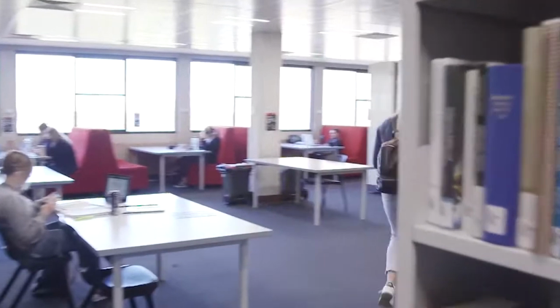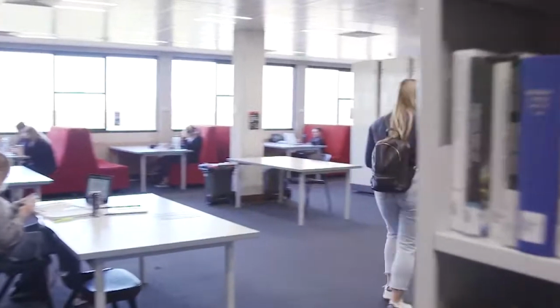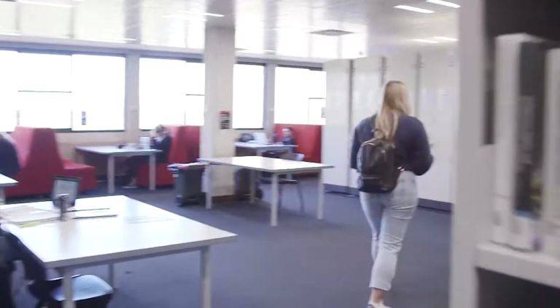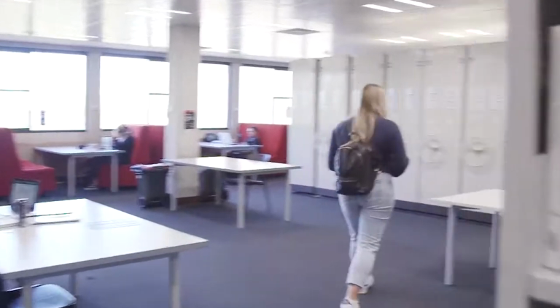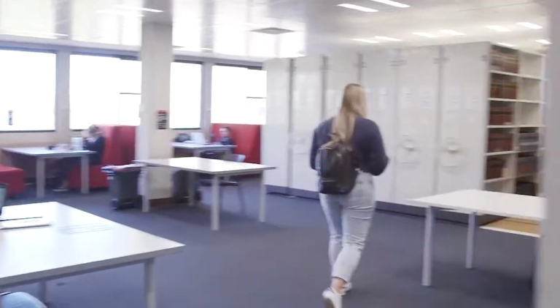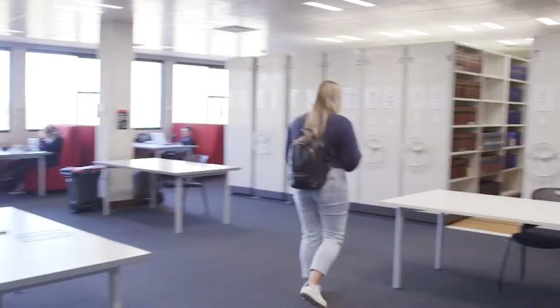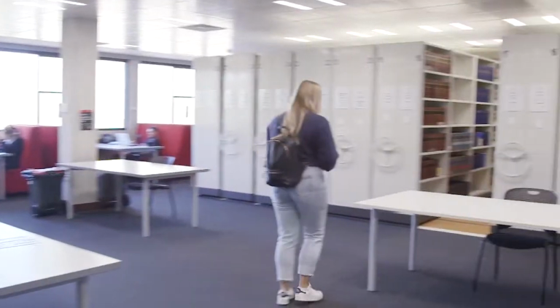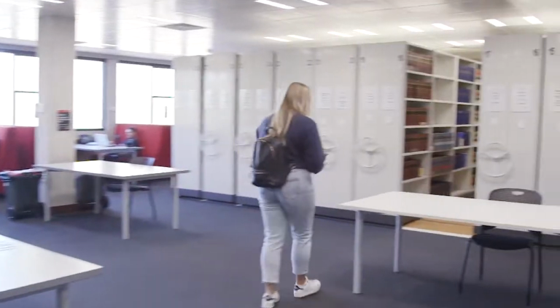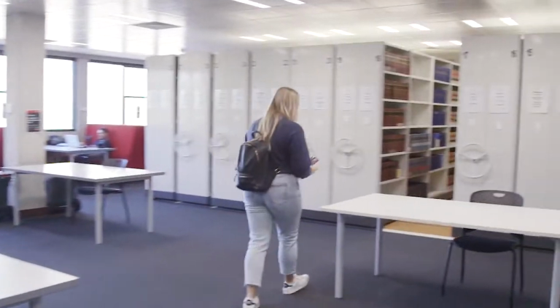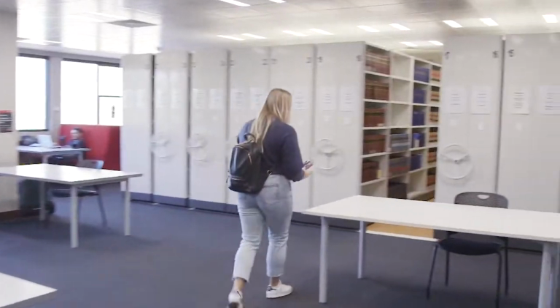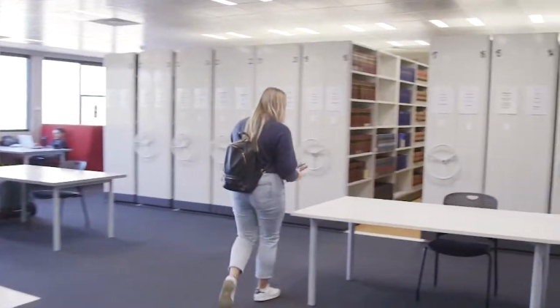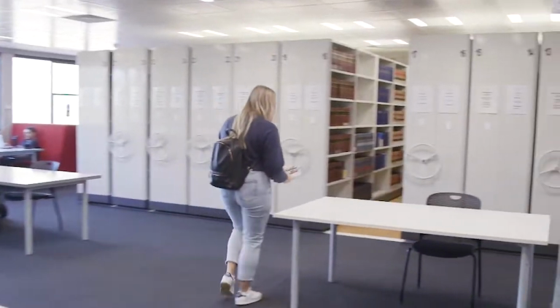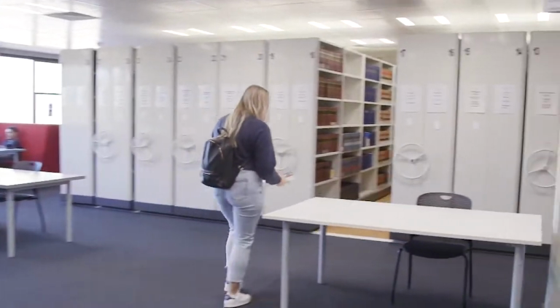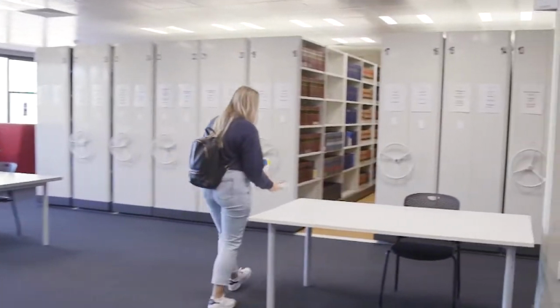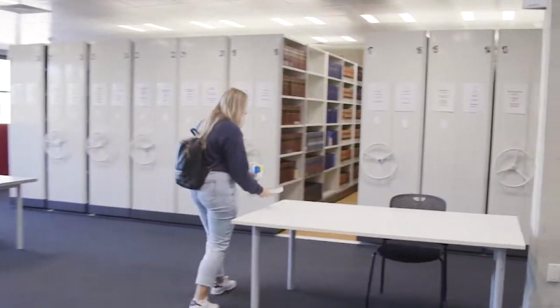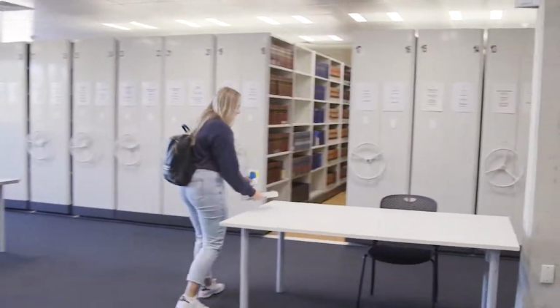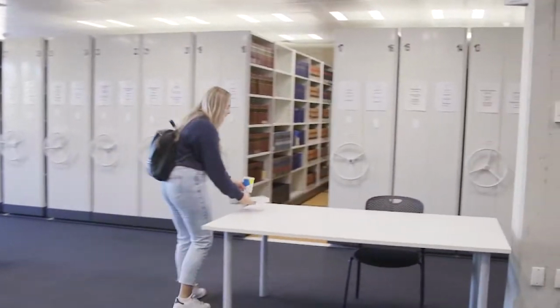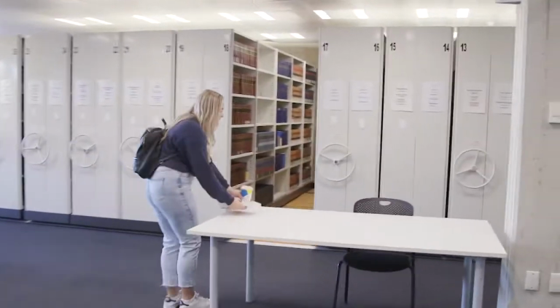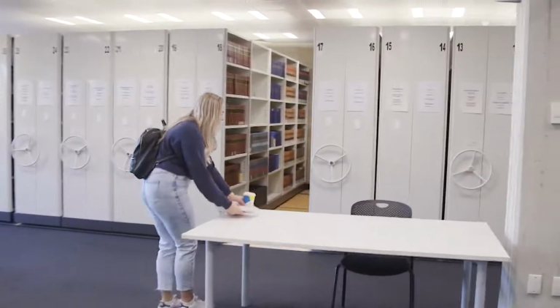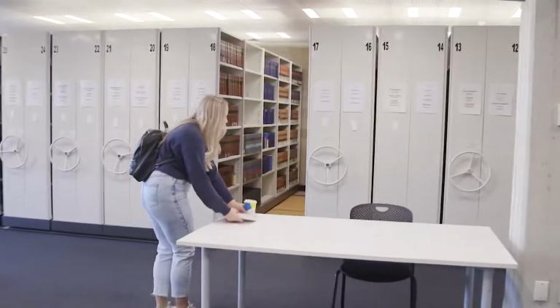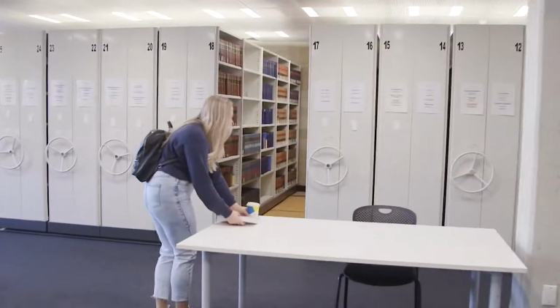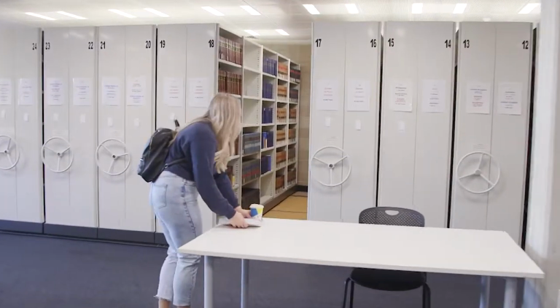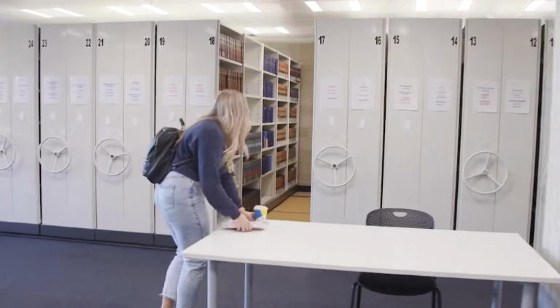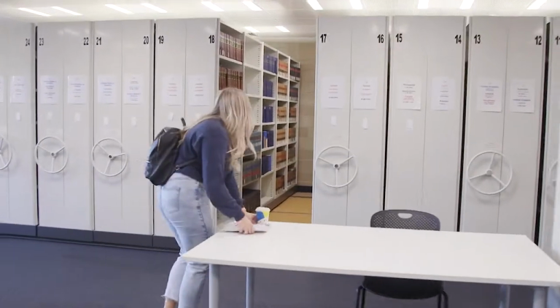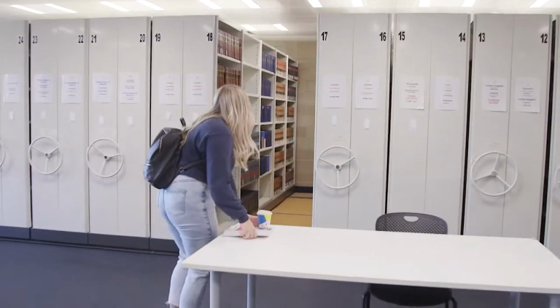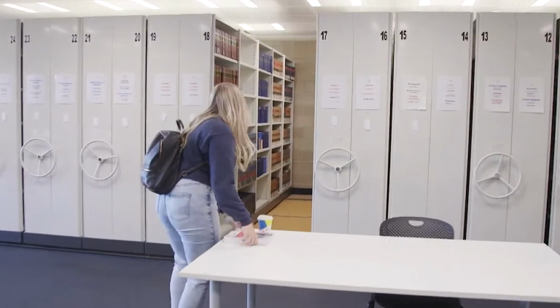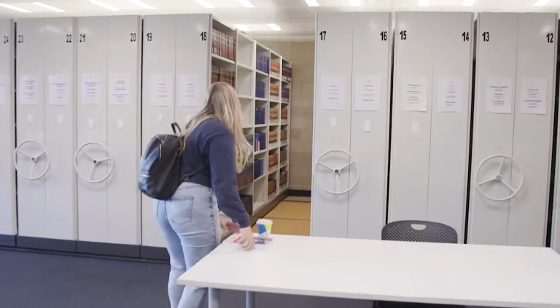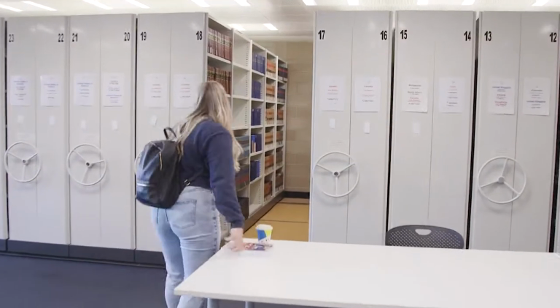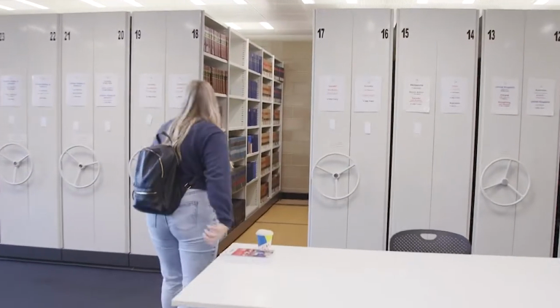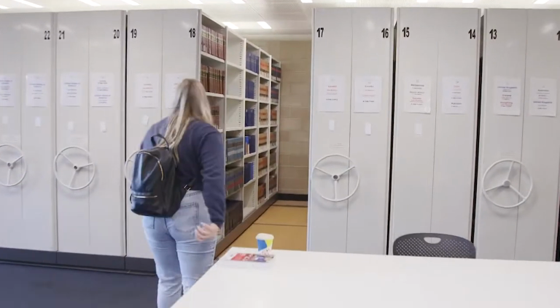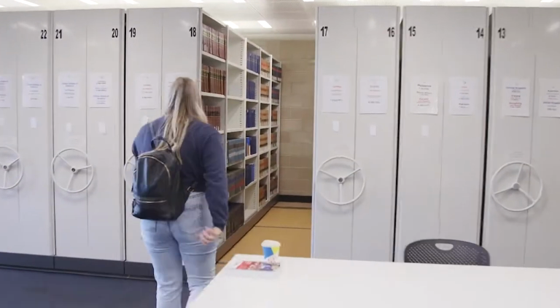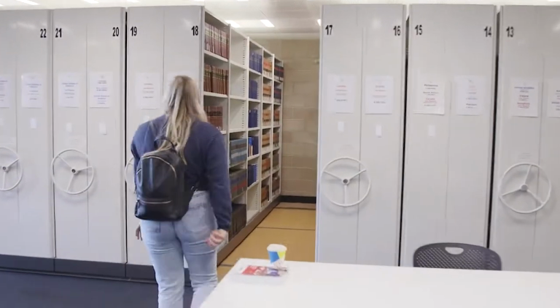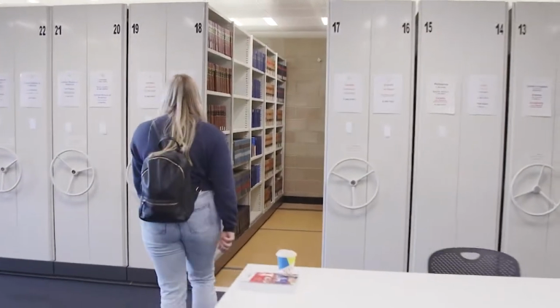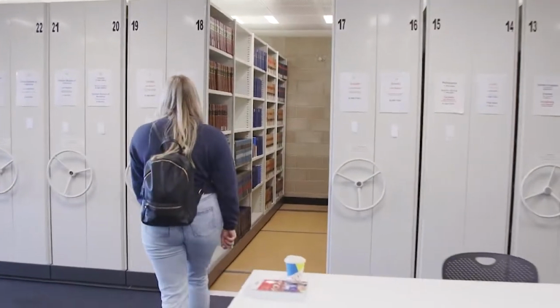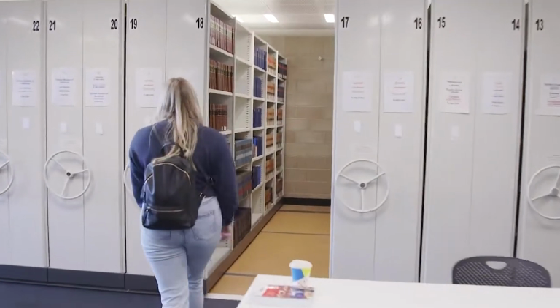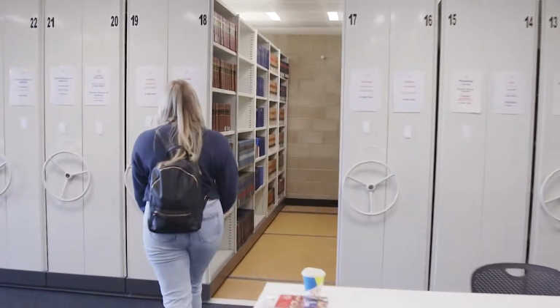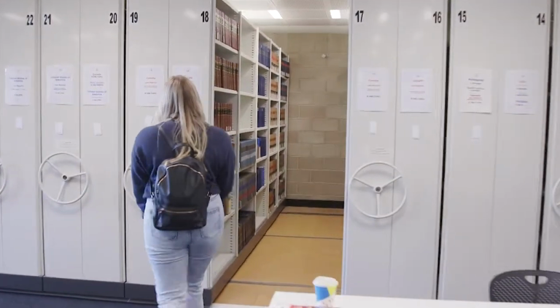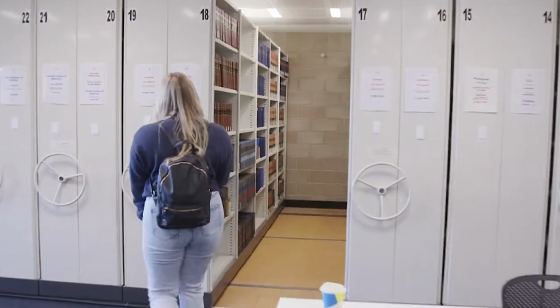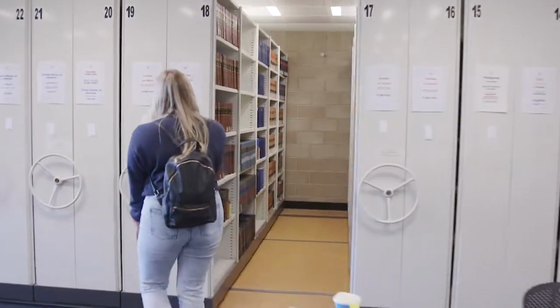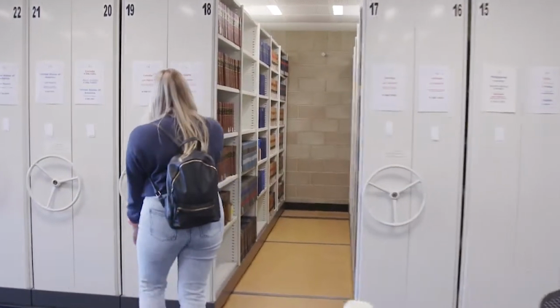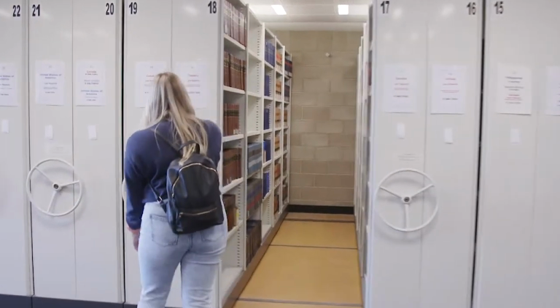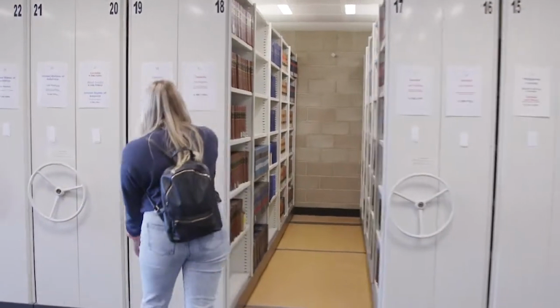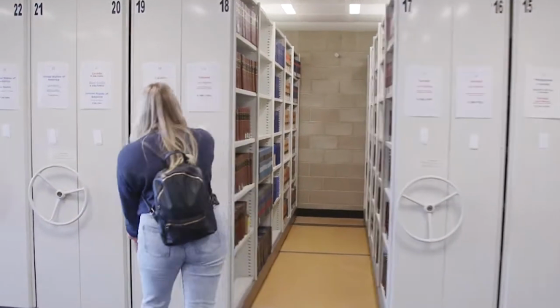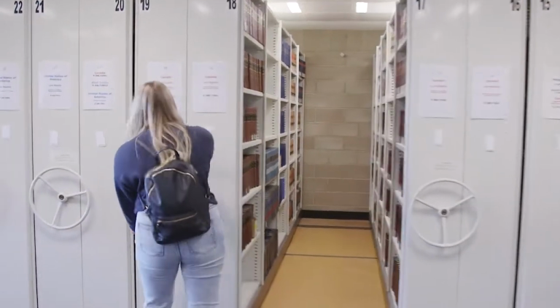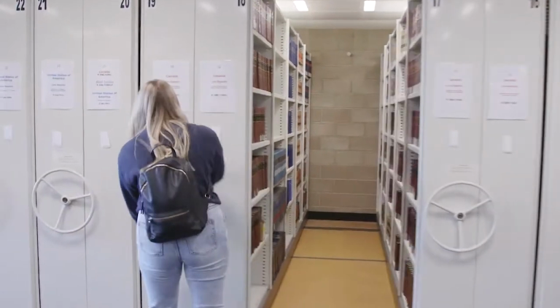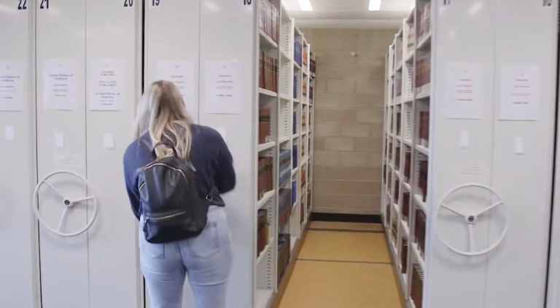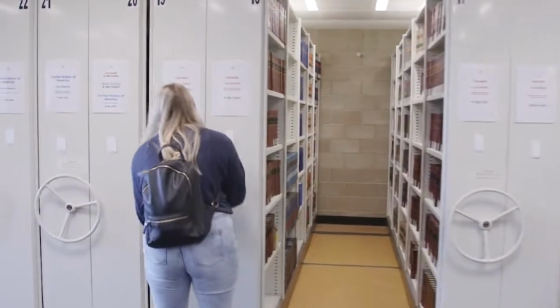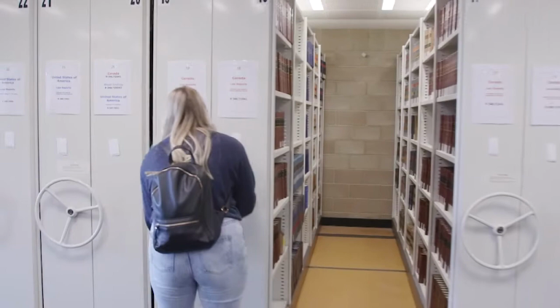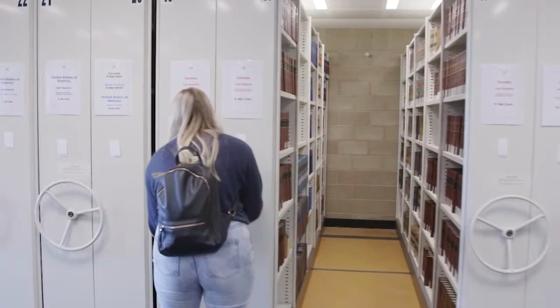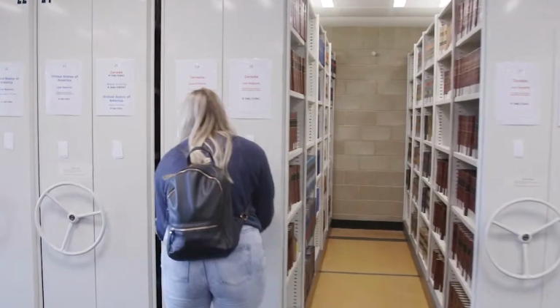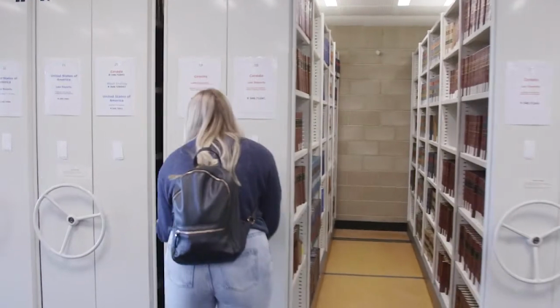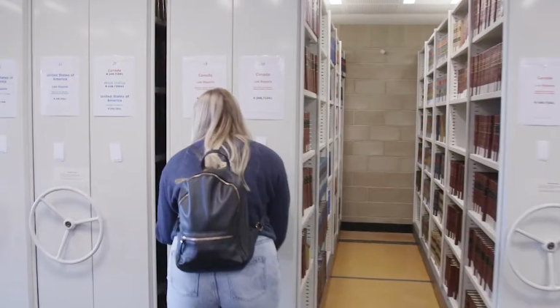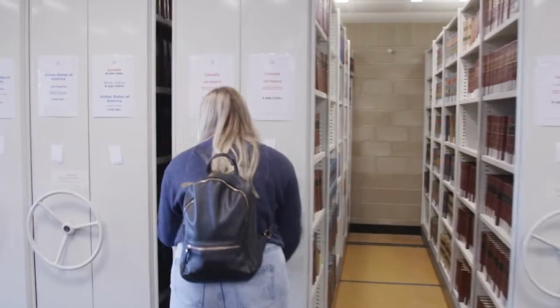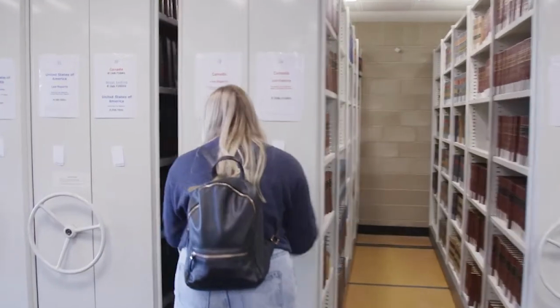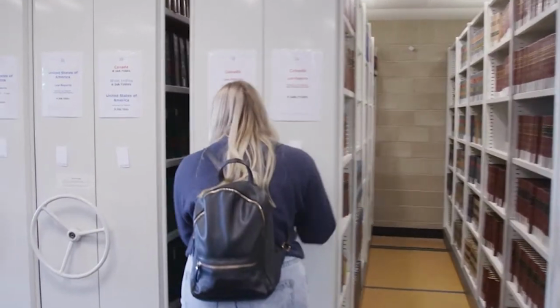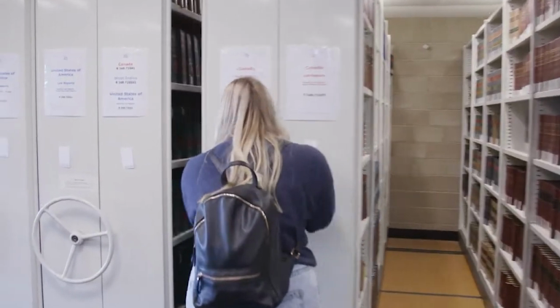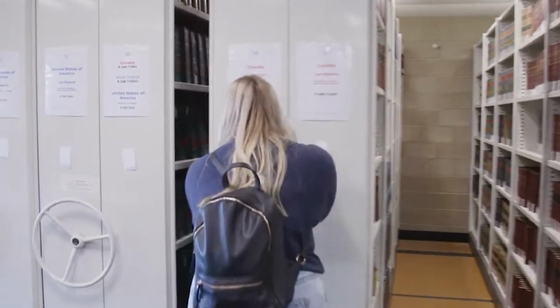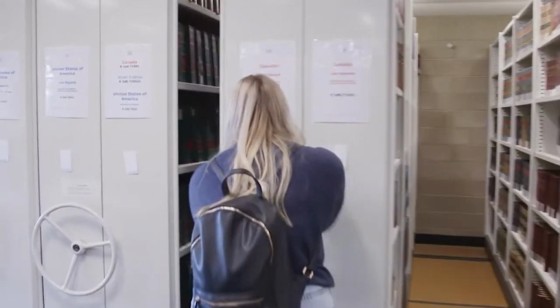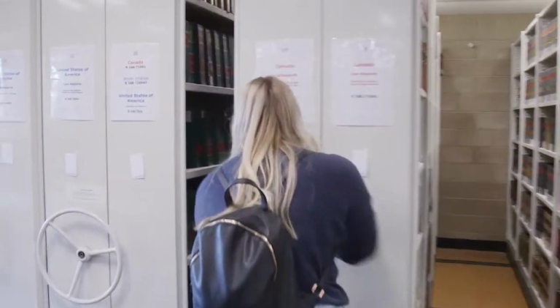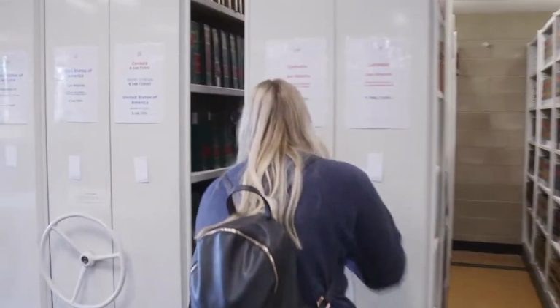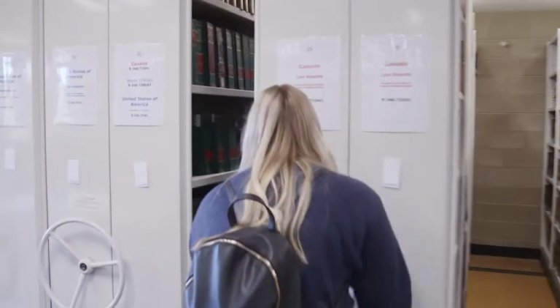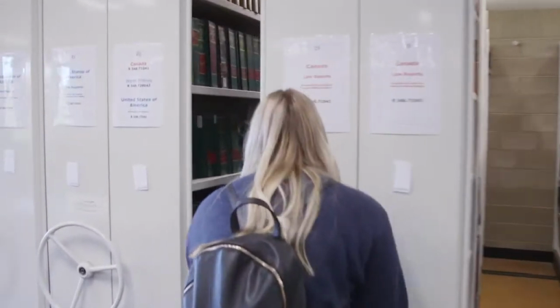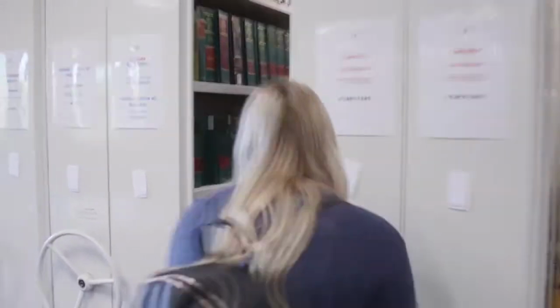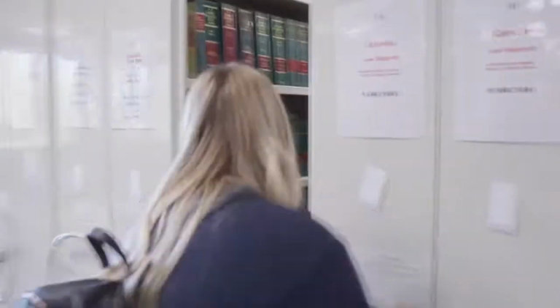The Law Library can be found on Level 3. Here you'll find Law Books, Journals, Law Reports and the Law Help Desk.